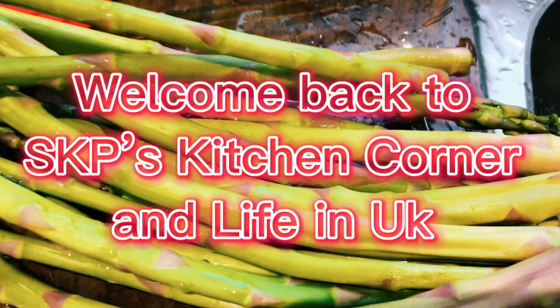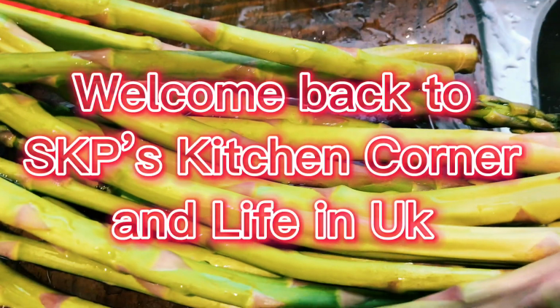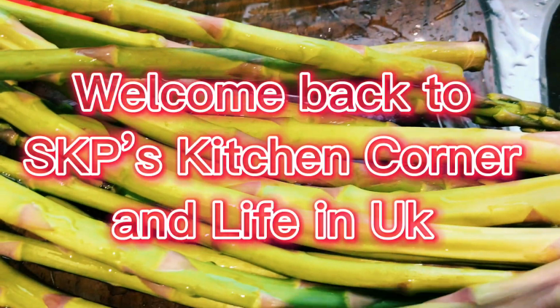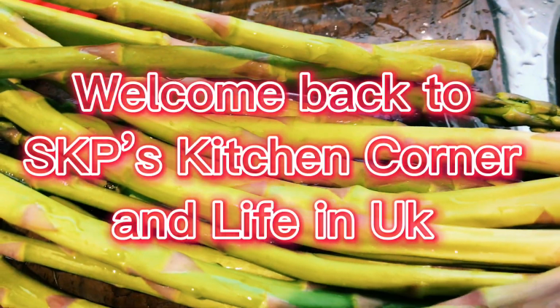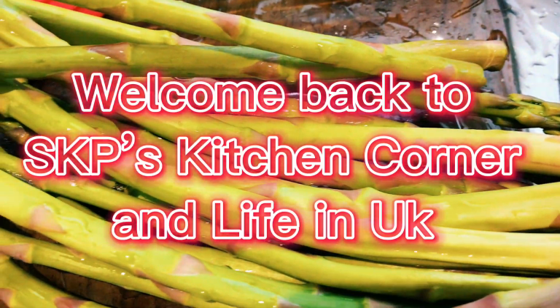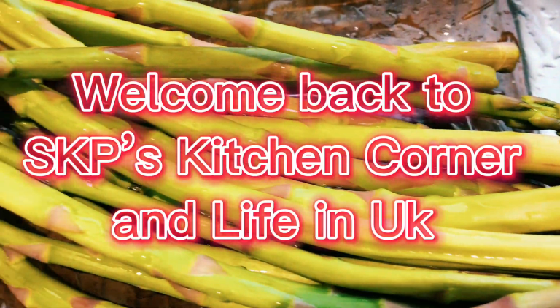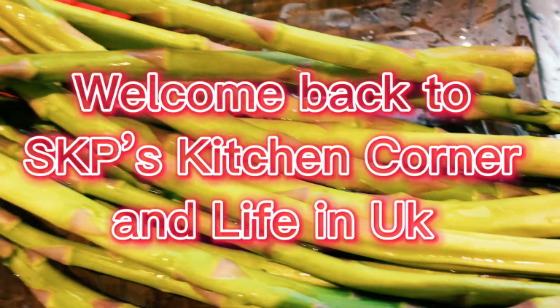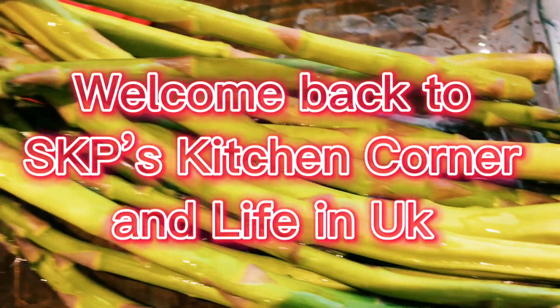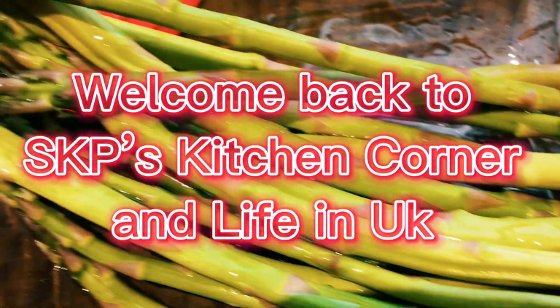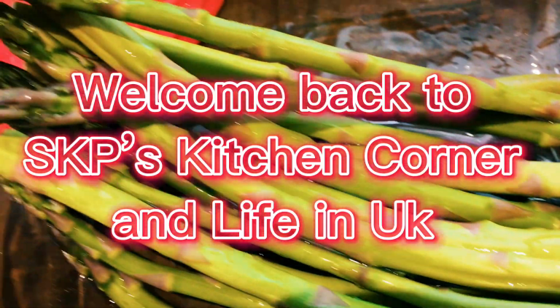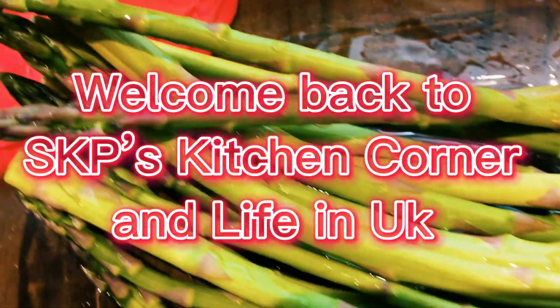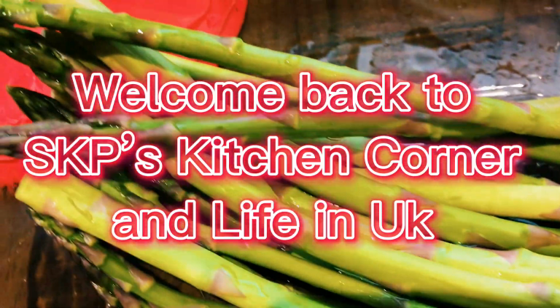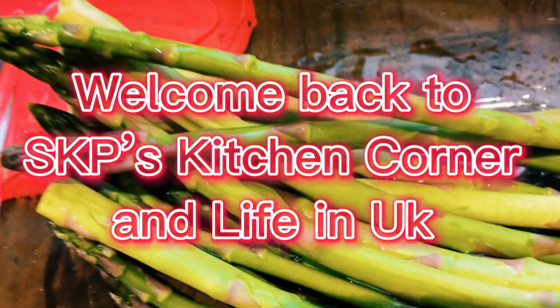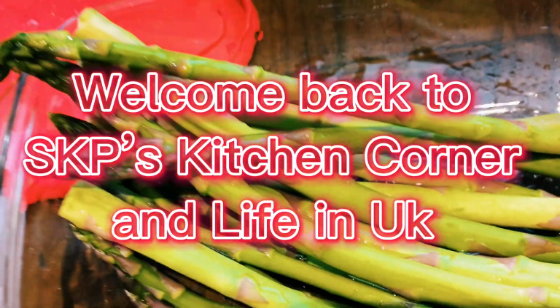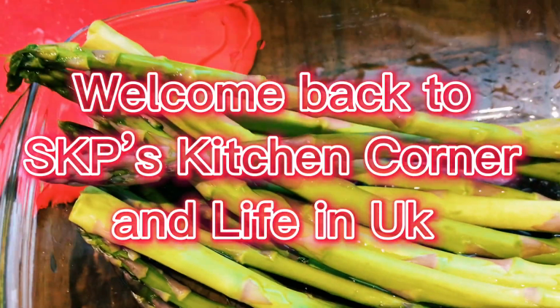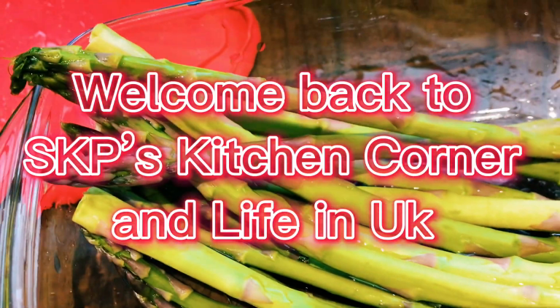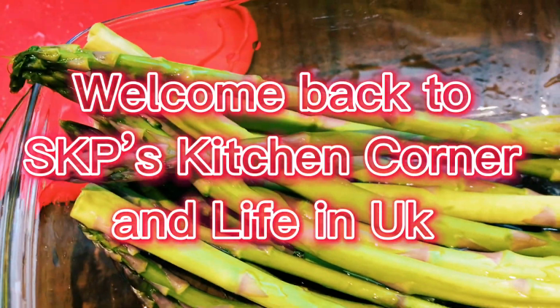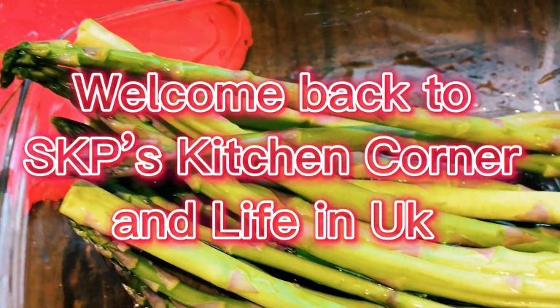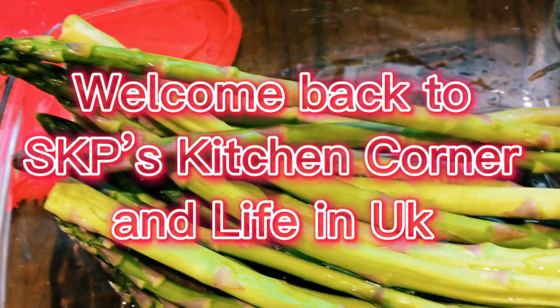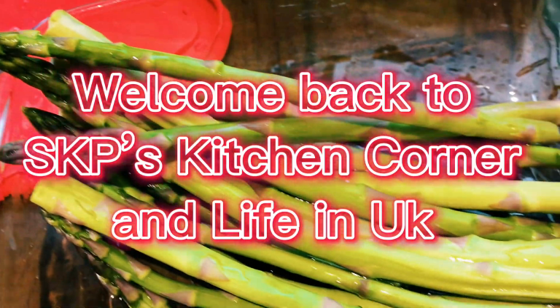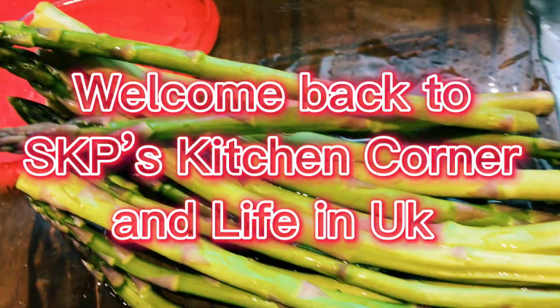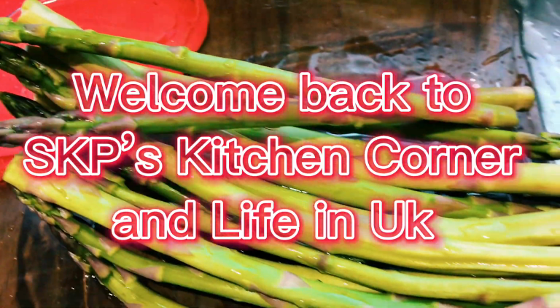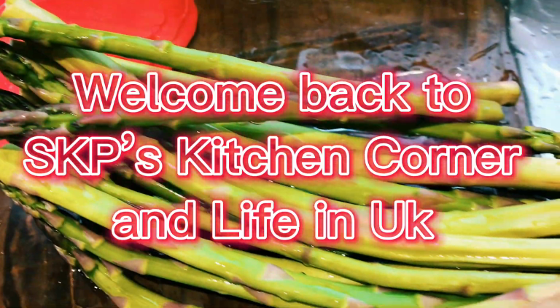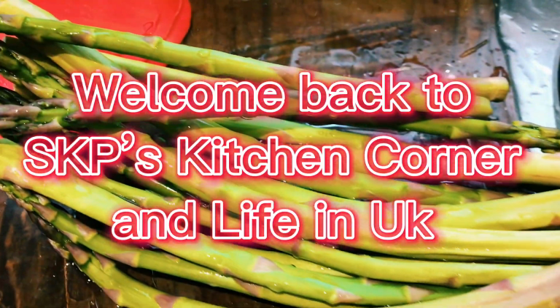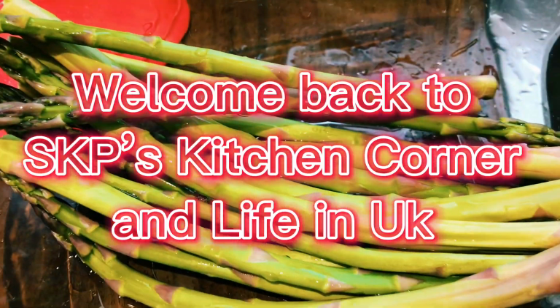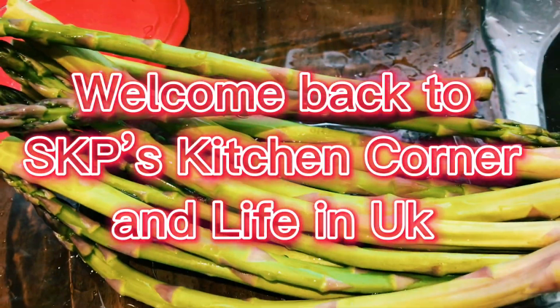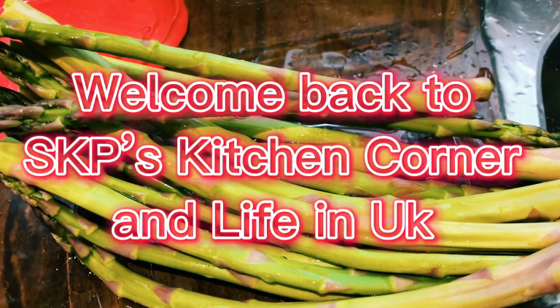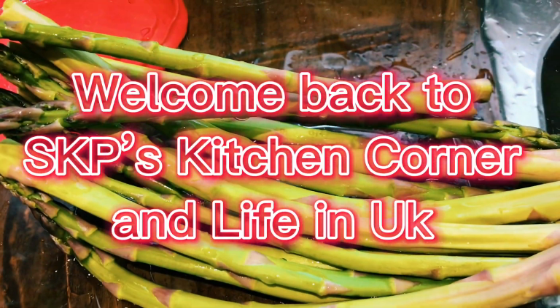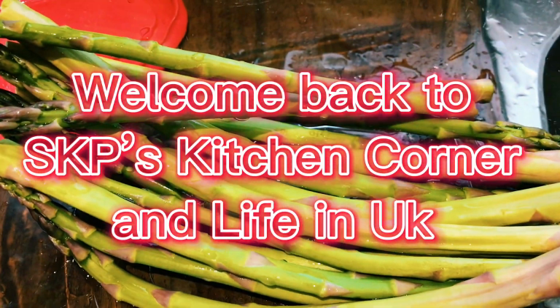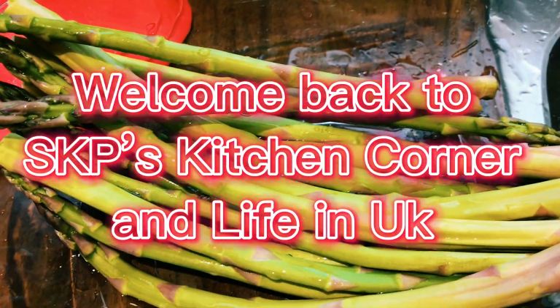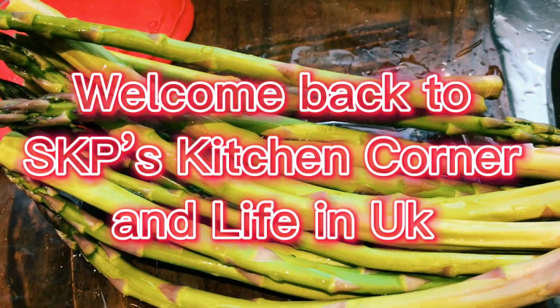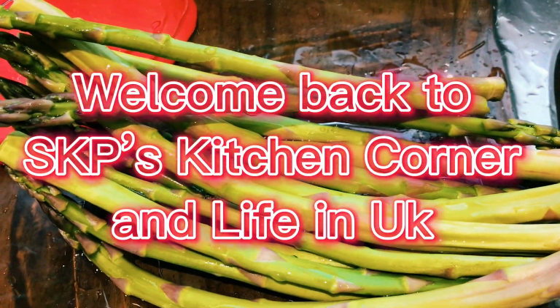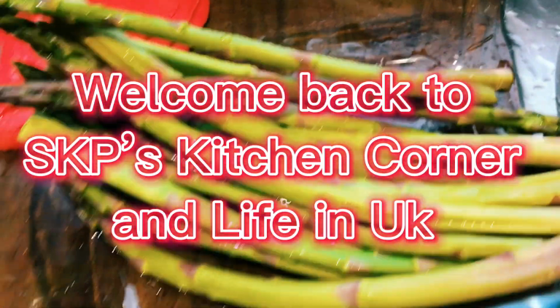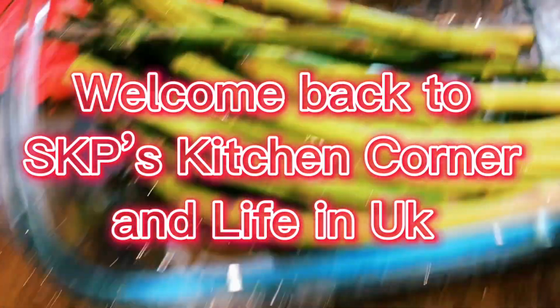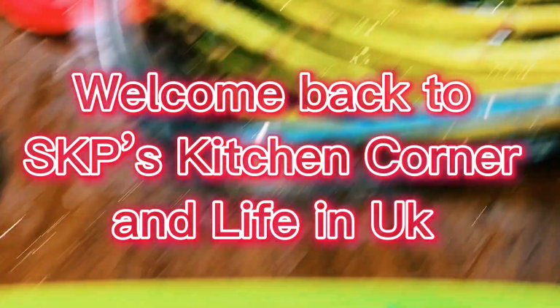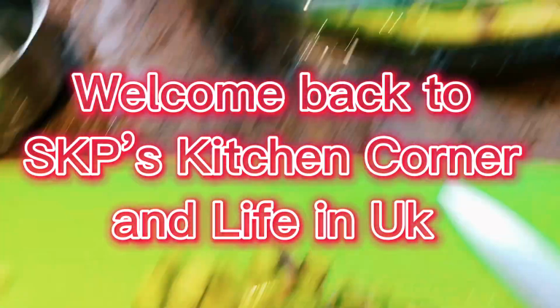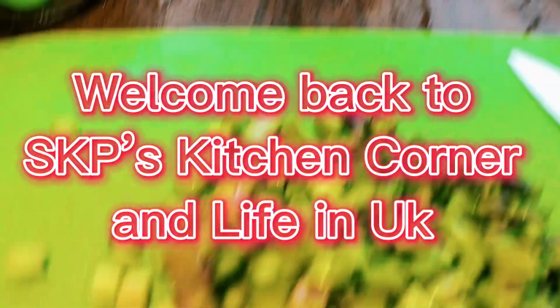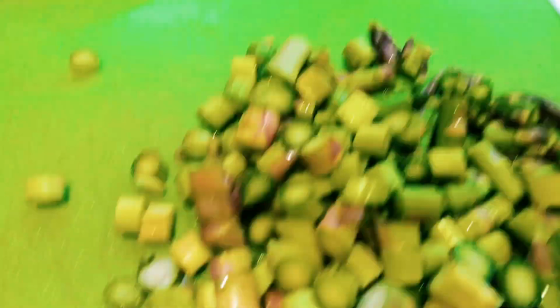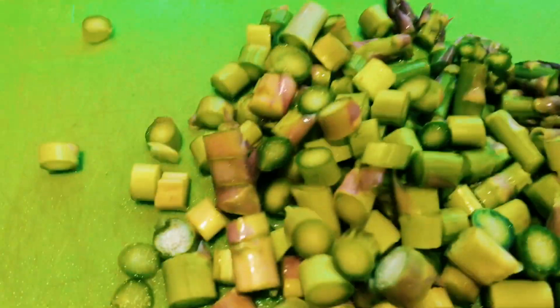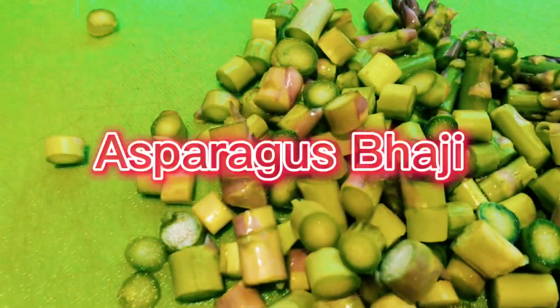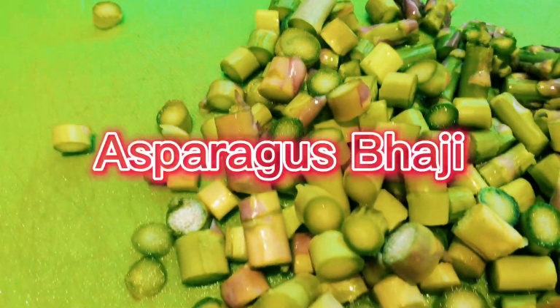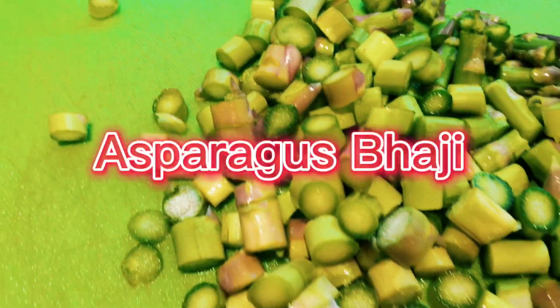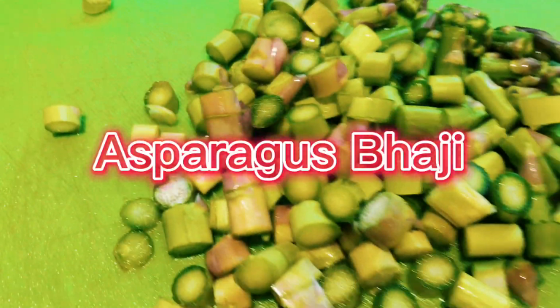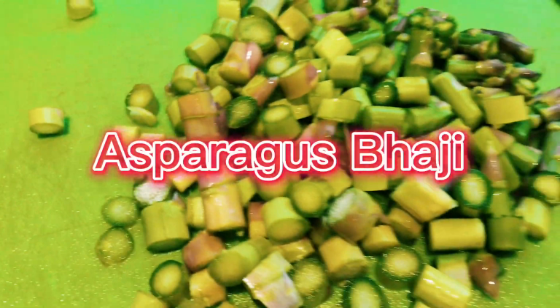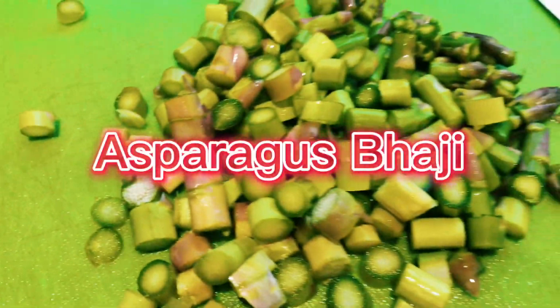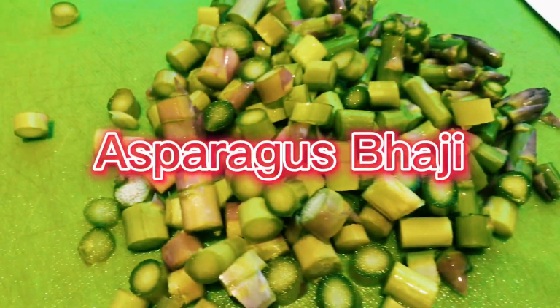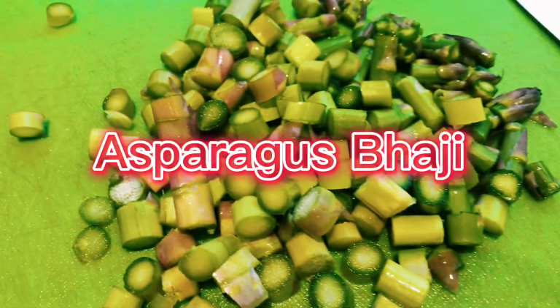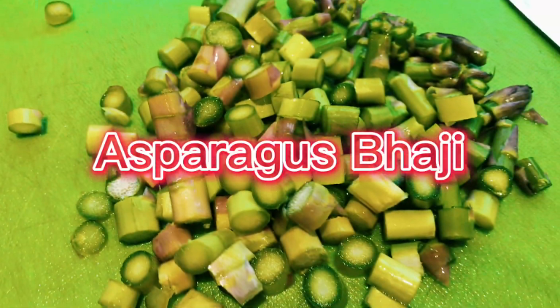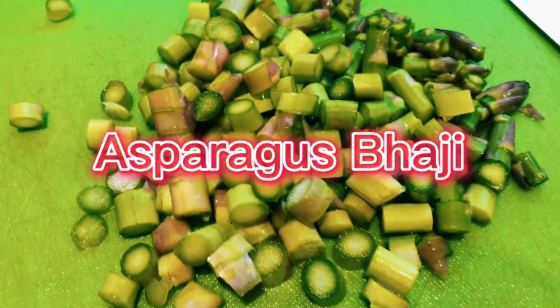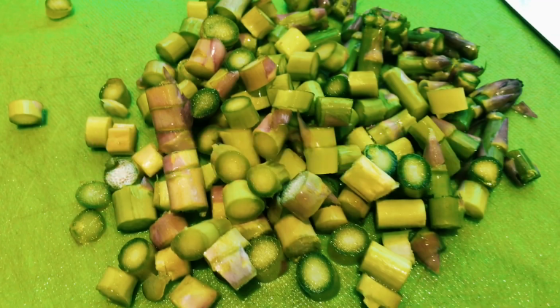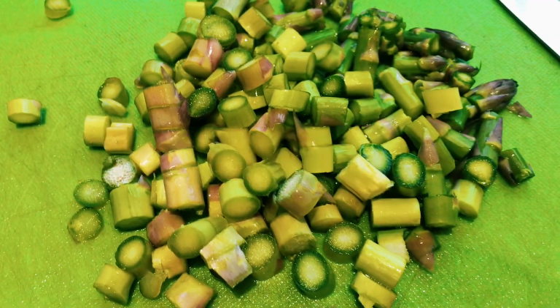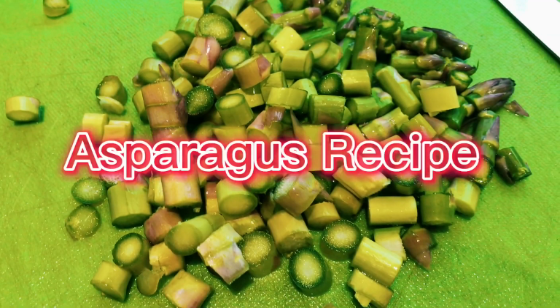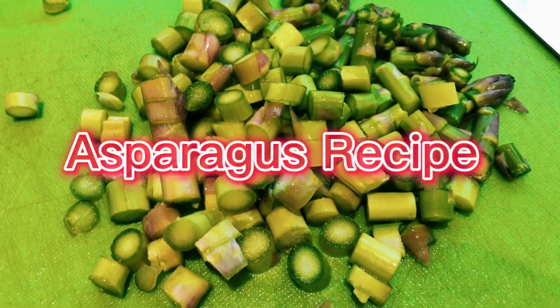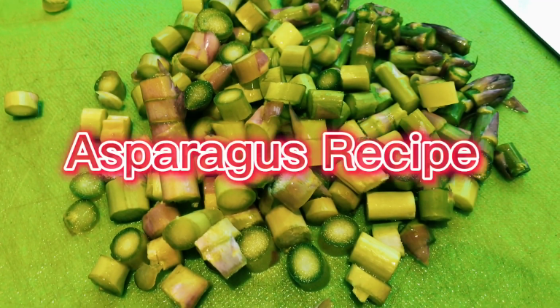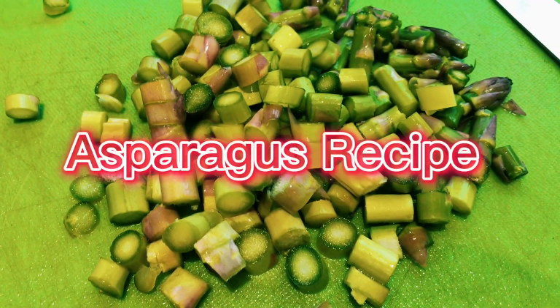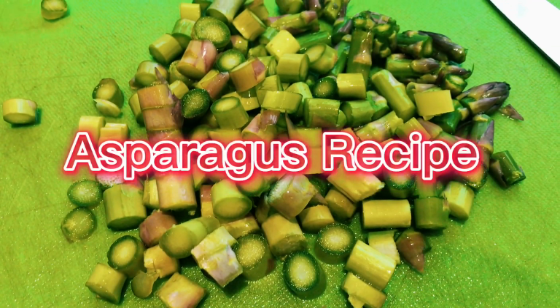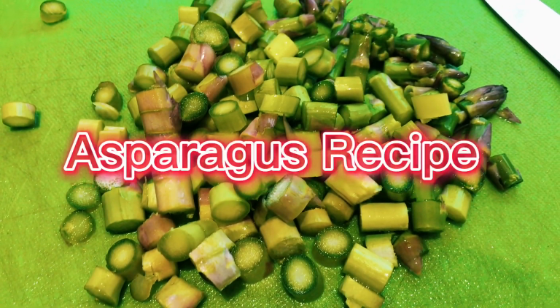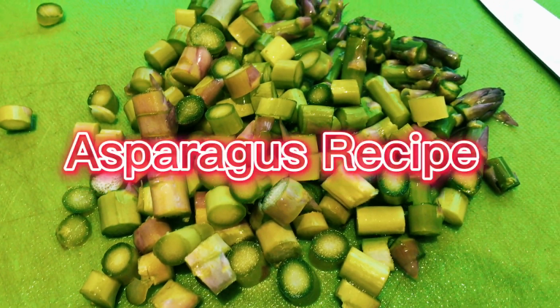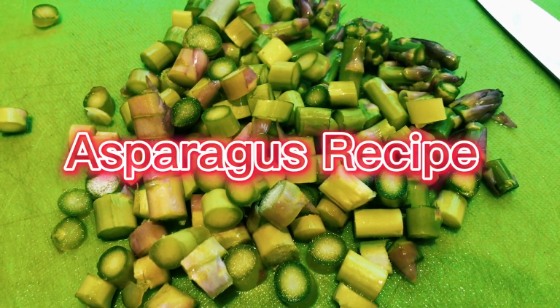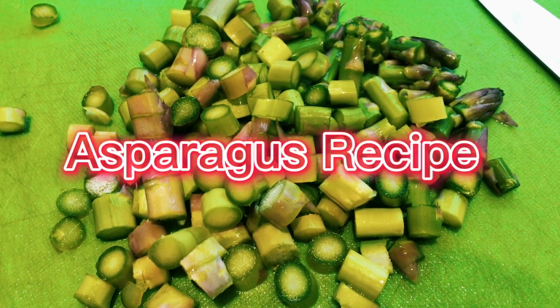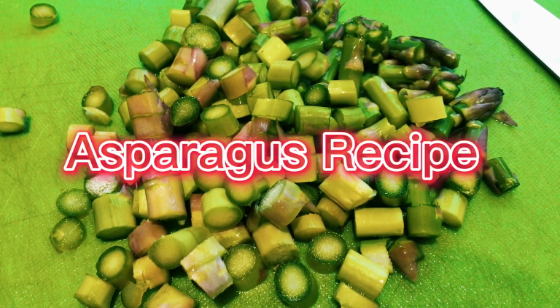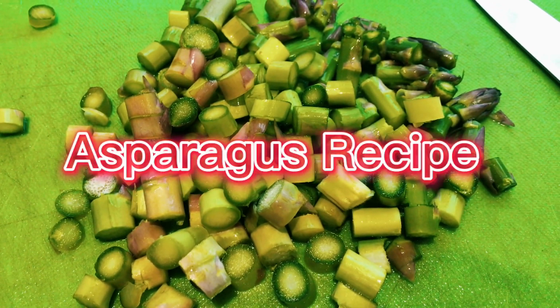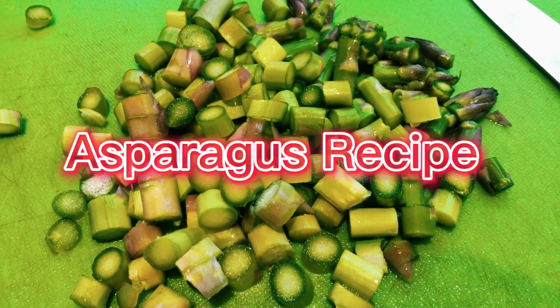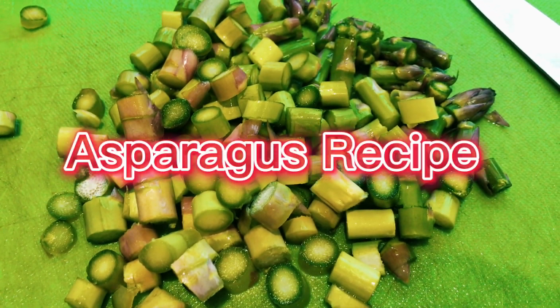Hey guys, welcome to SKP Kitchen Corner. Today we are going to be making asparagus budgie with peanut powder.